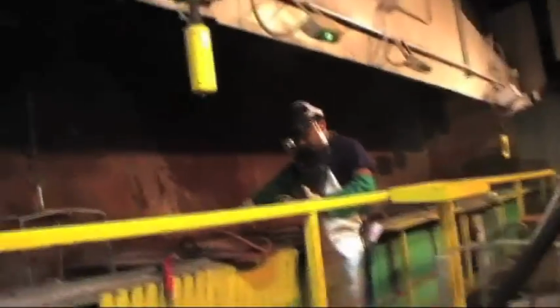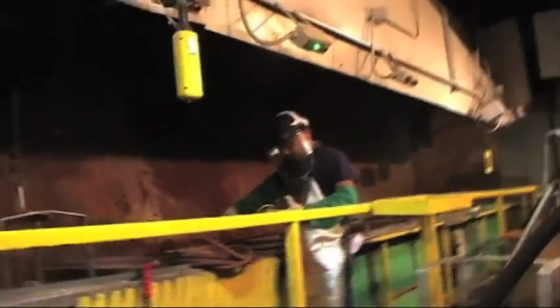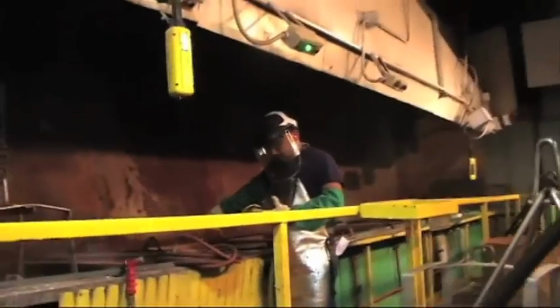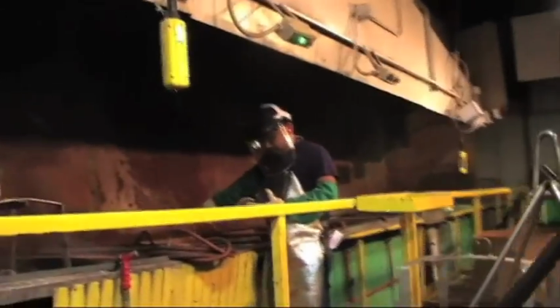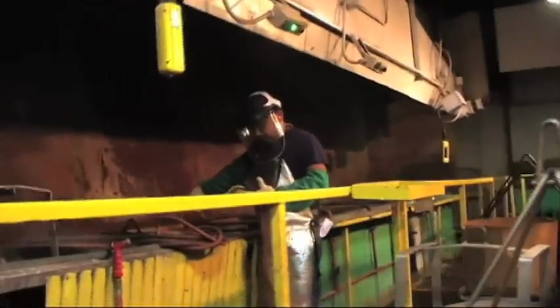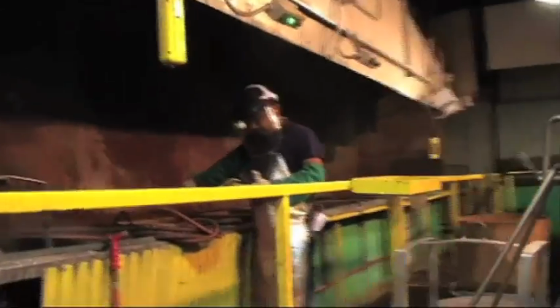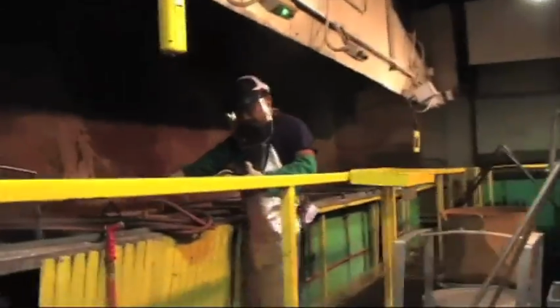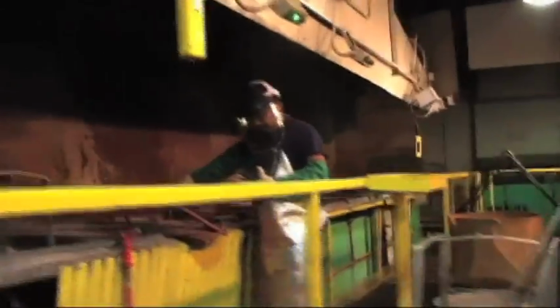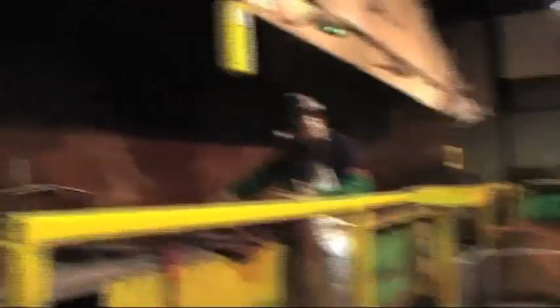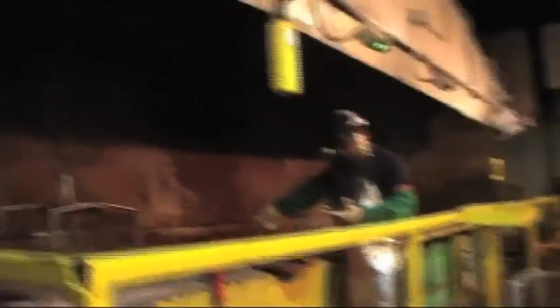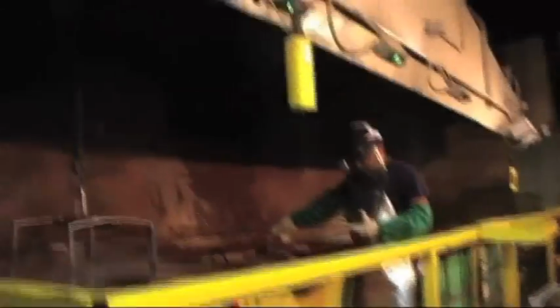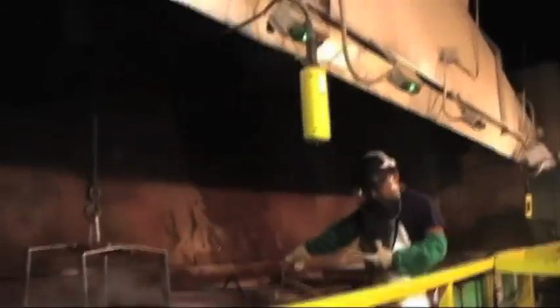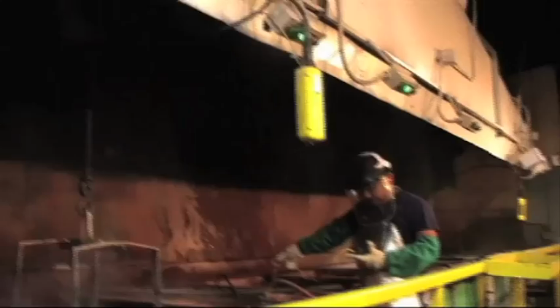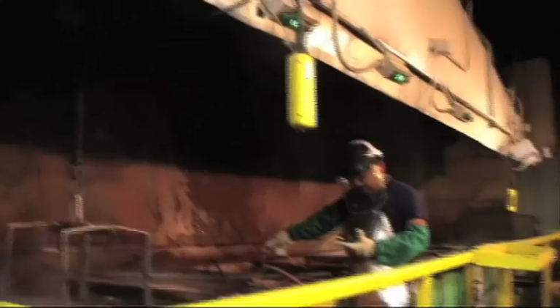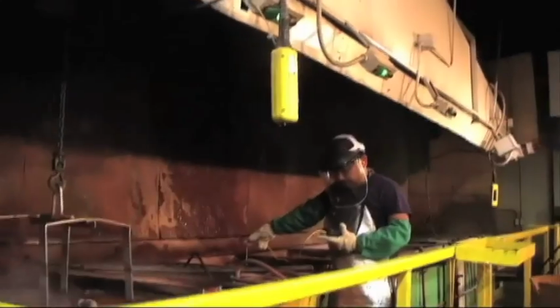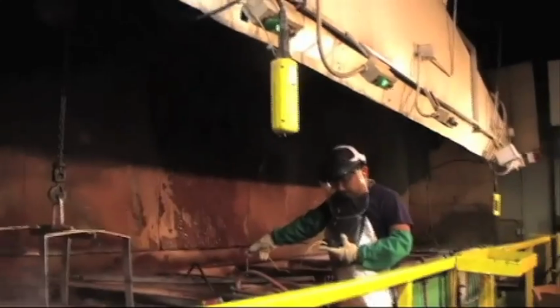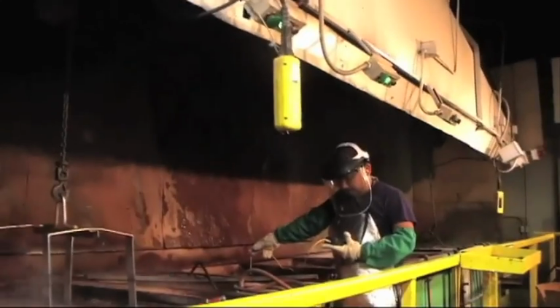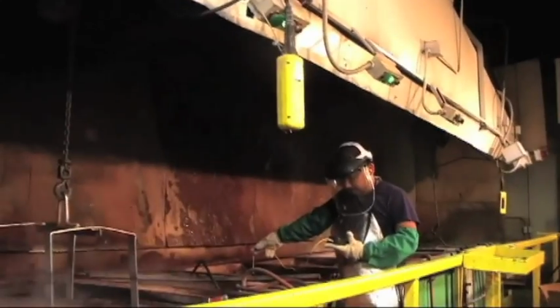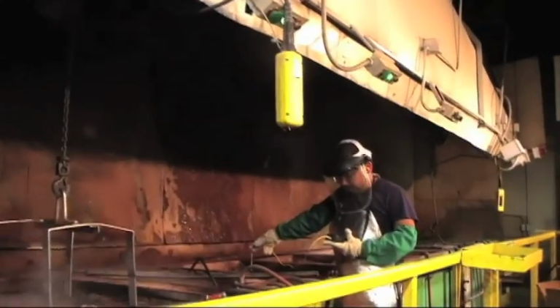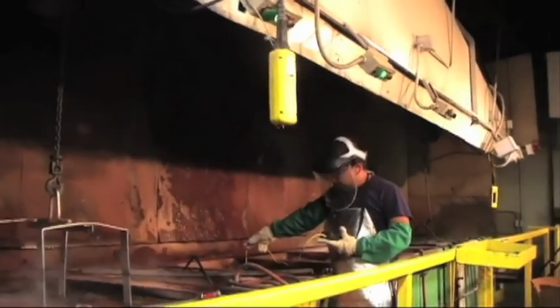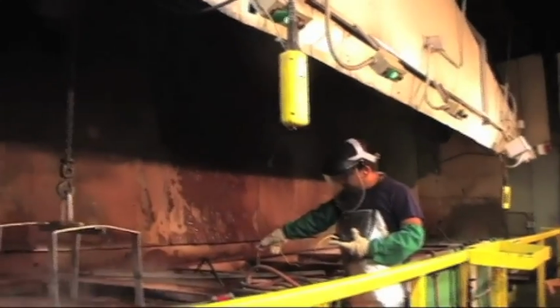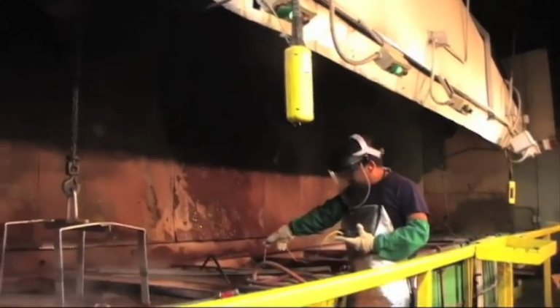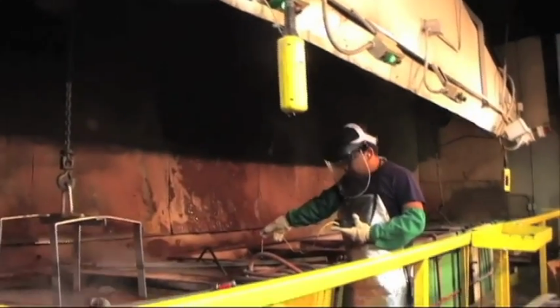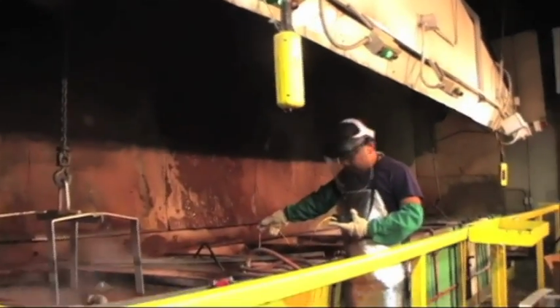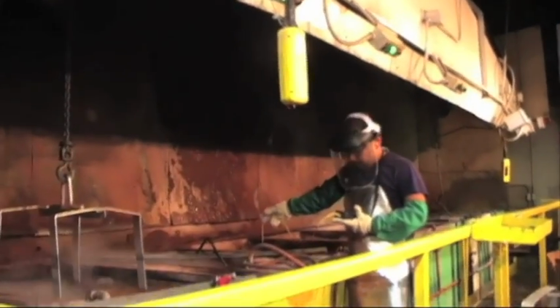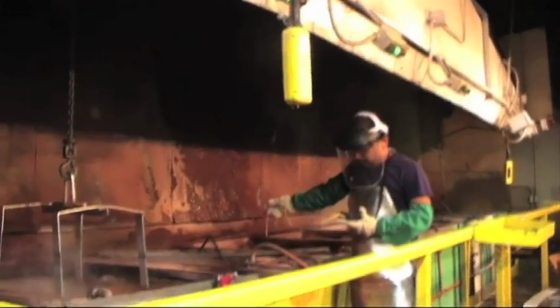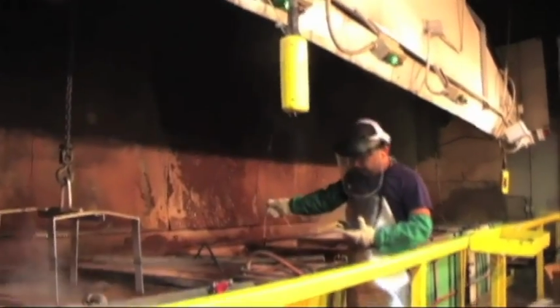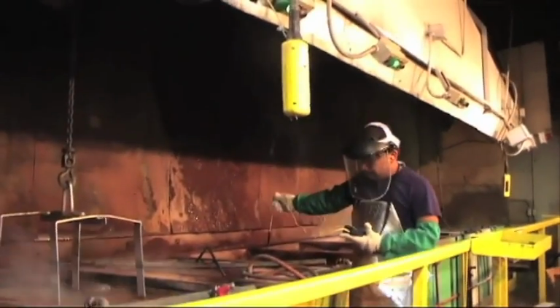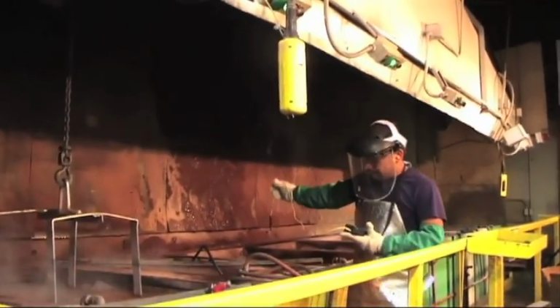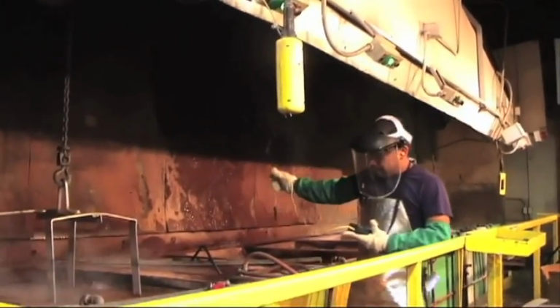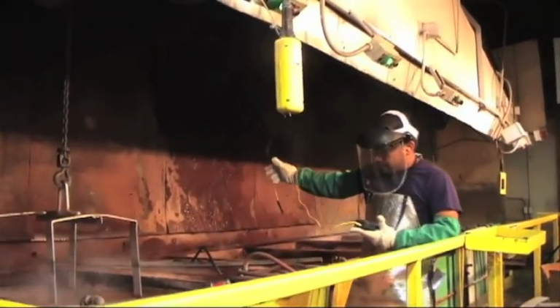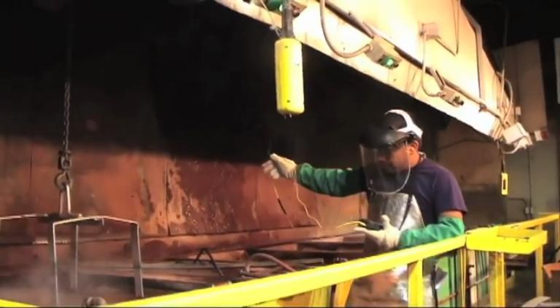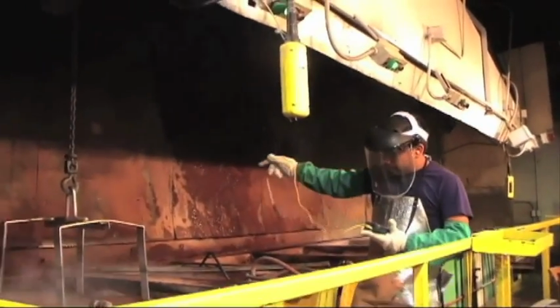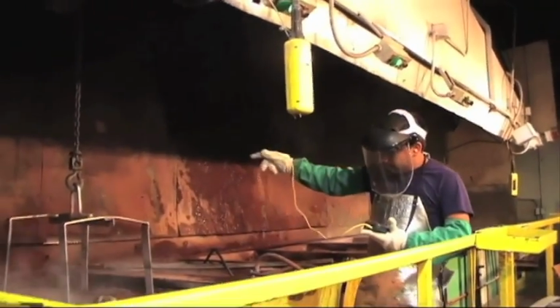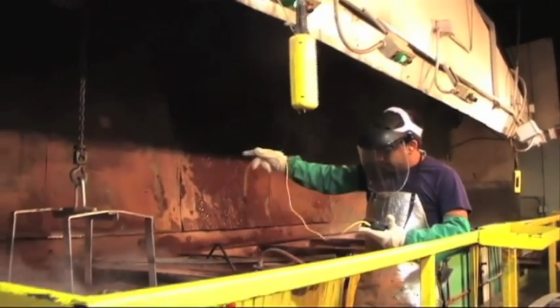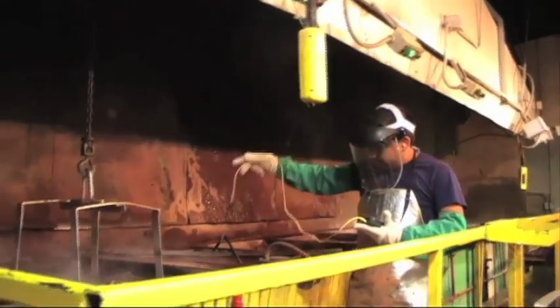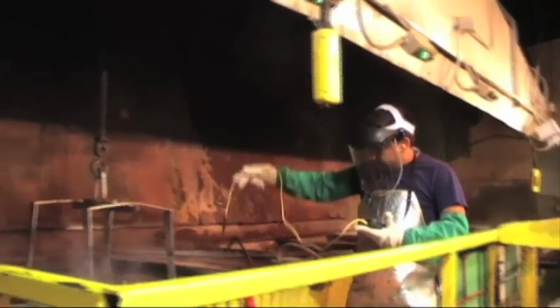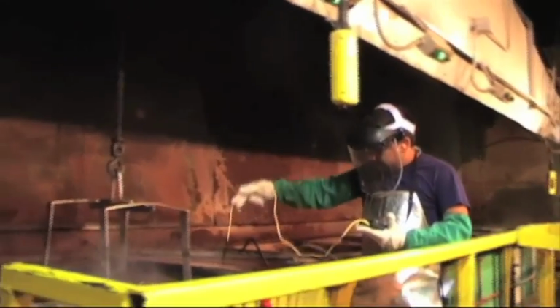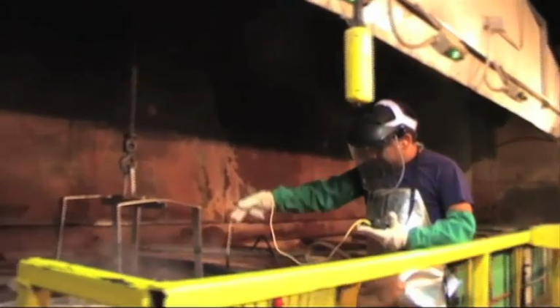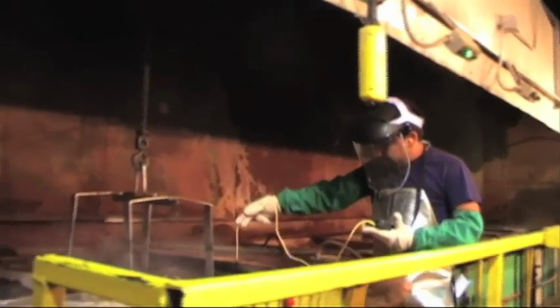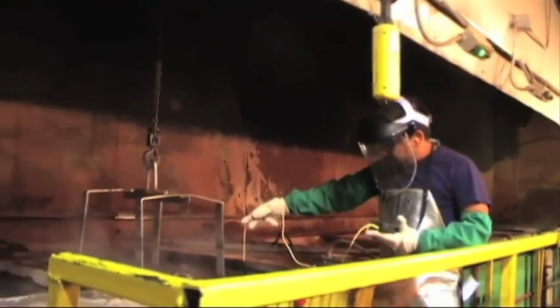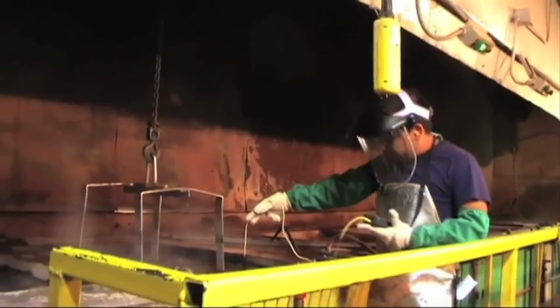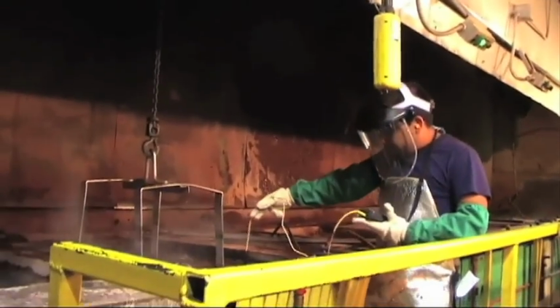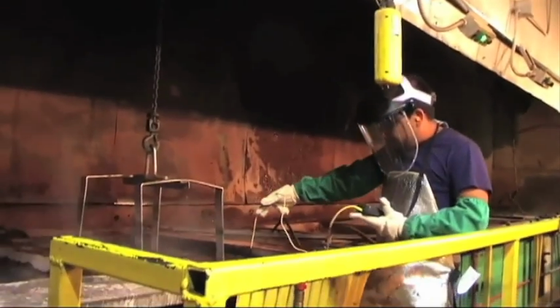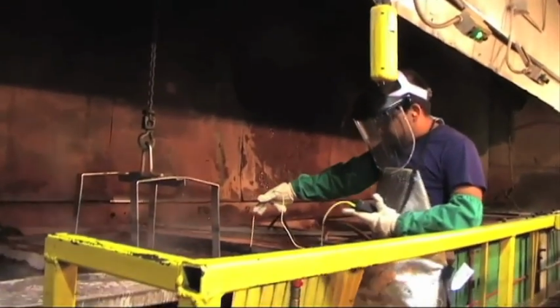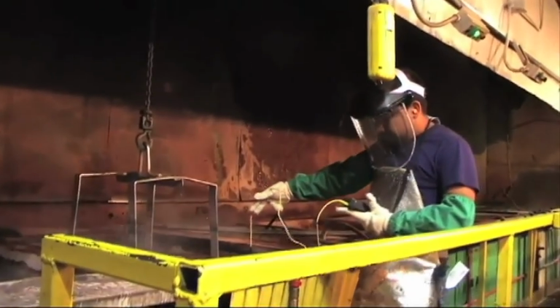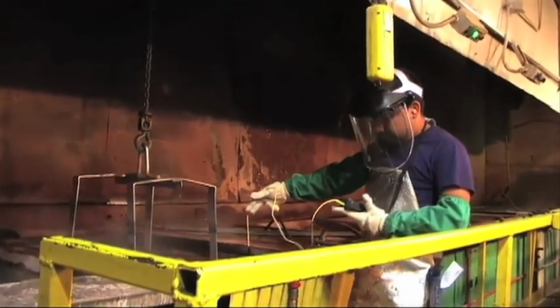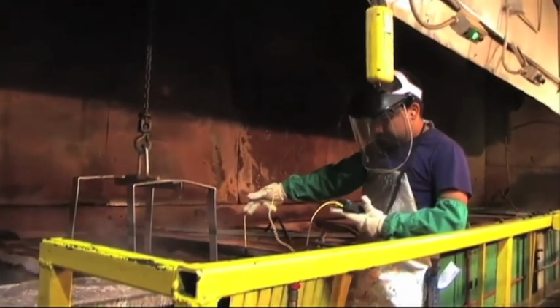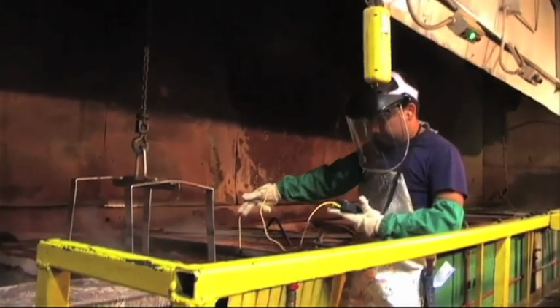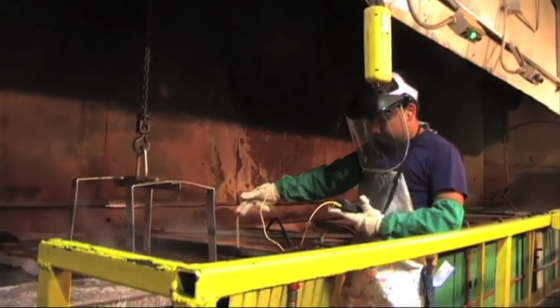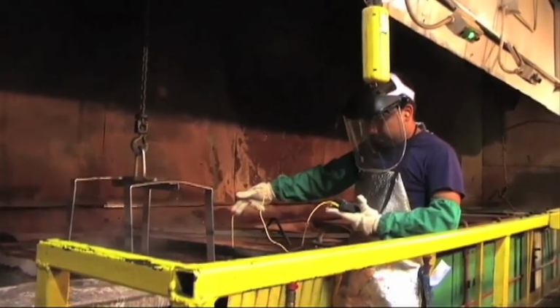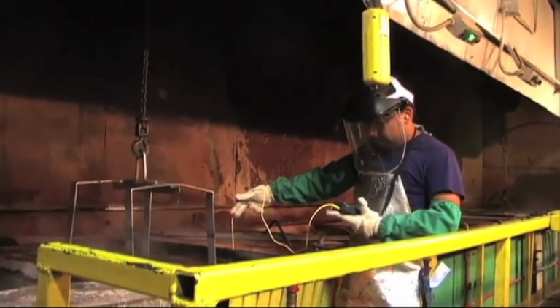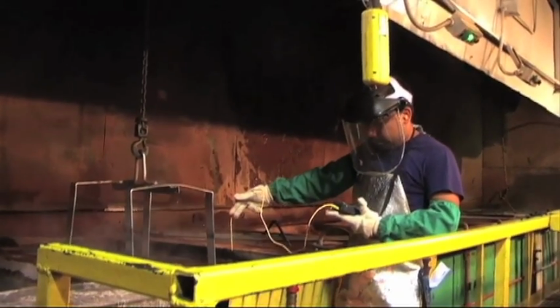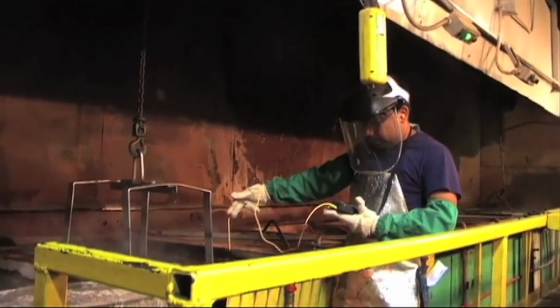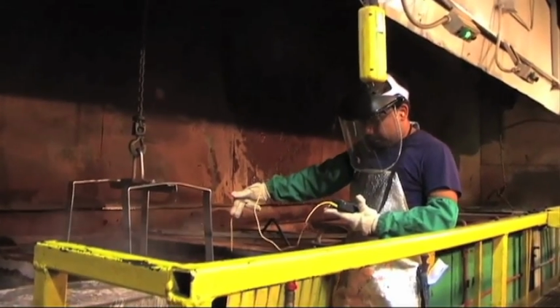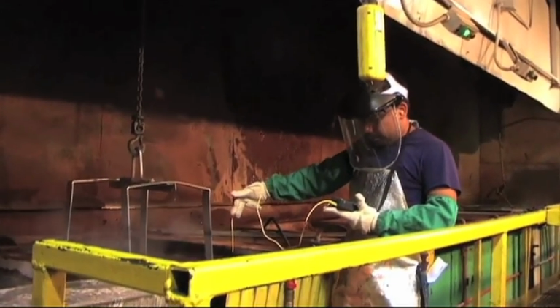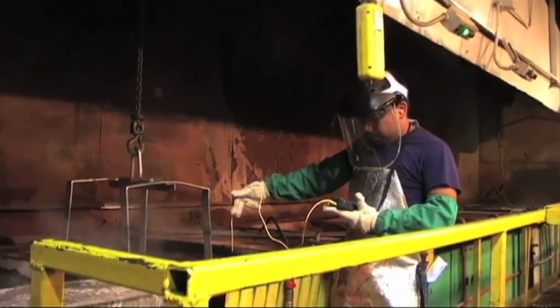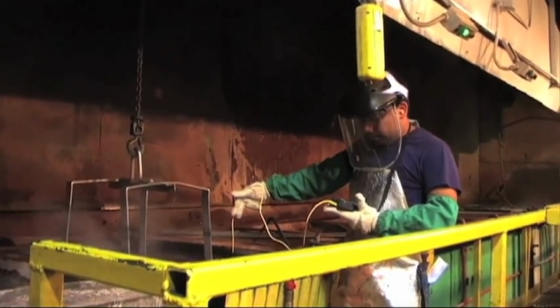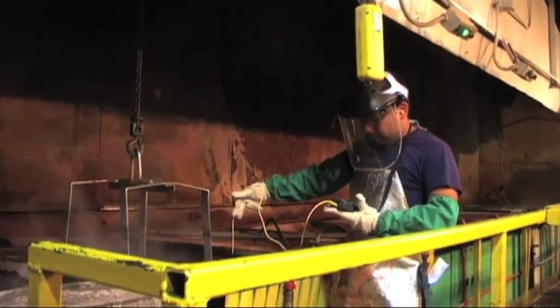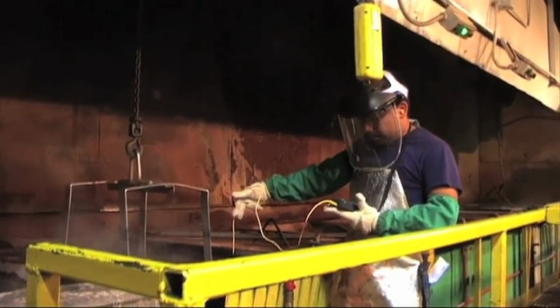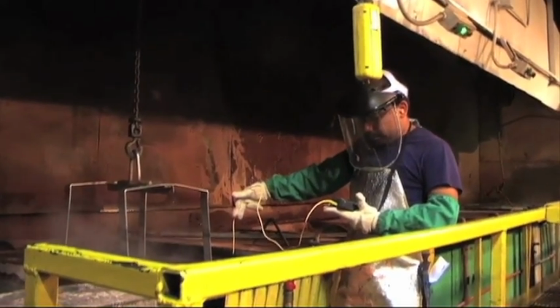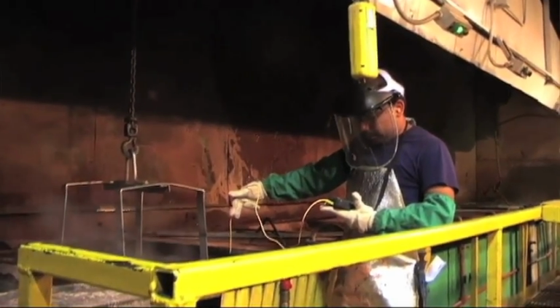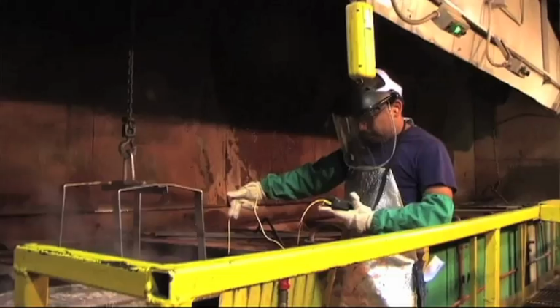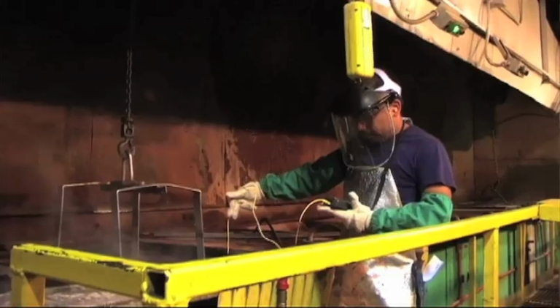How long do they need to be in these tanks? Thirty minutes — thirty minutes in the black oxide tank.